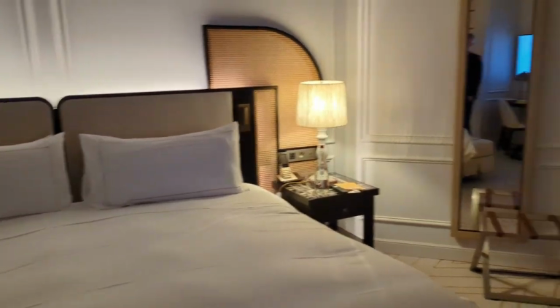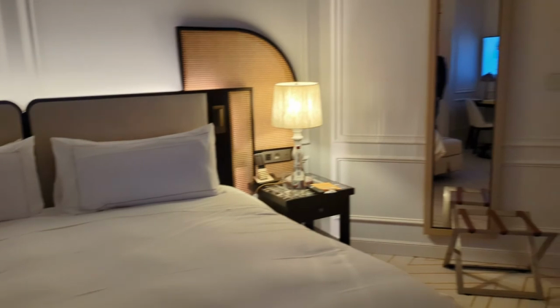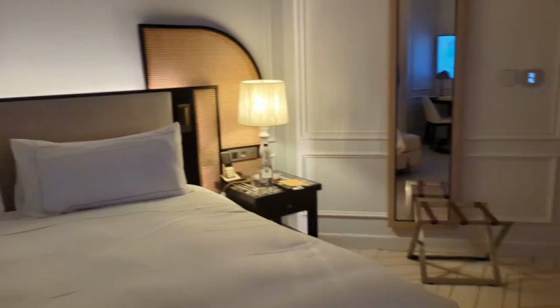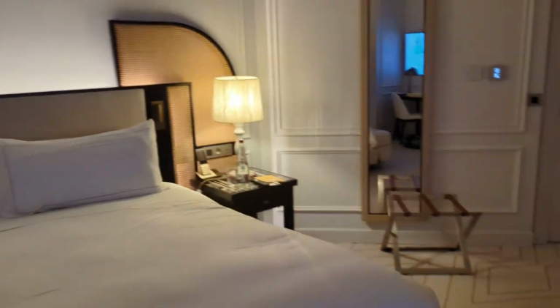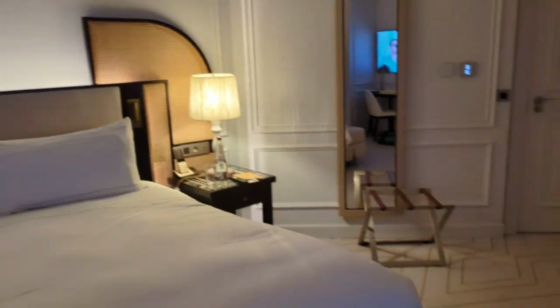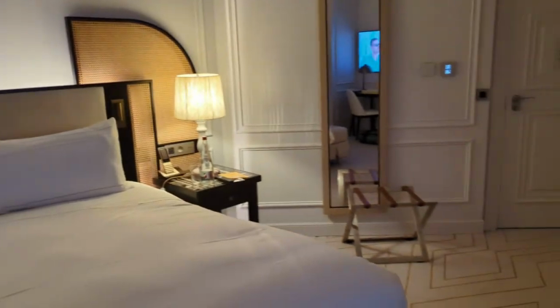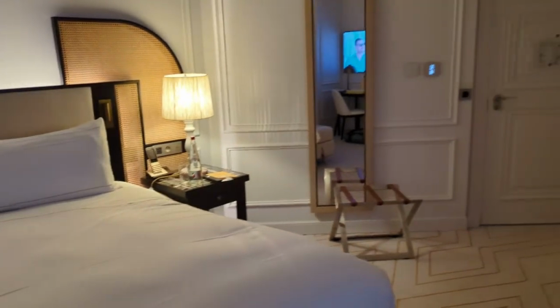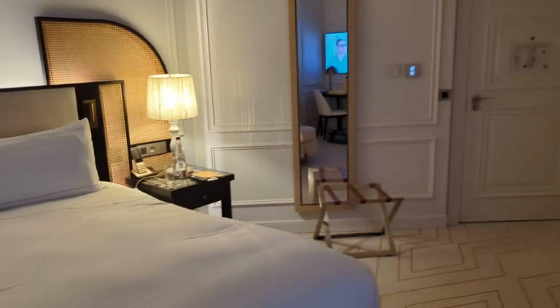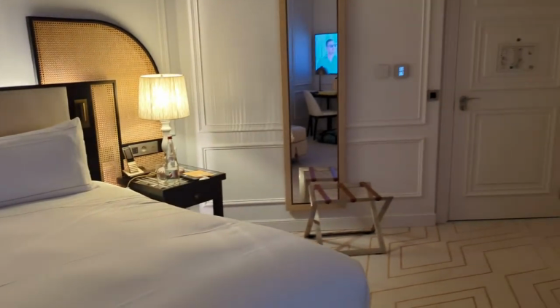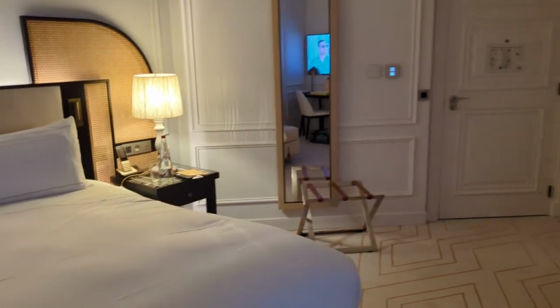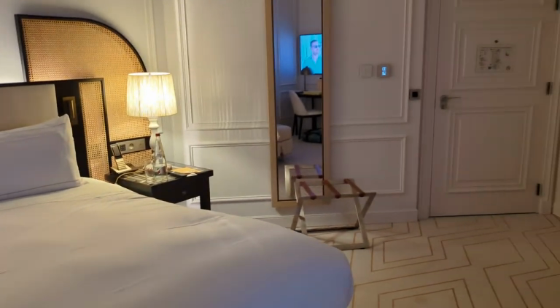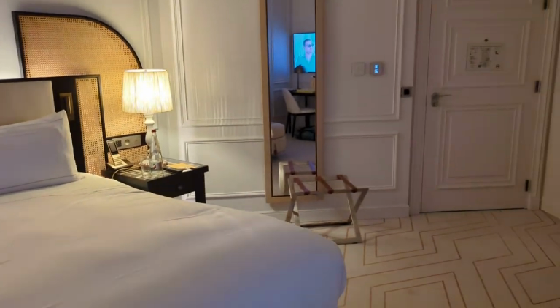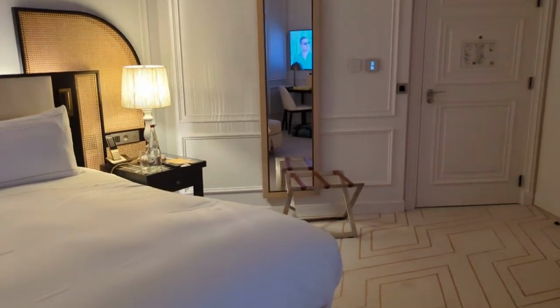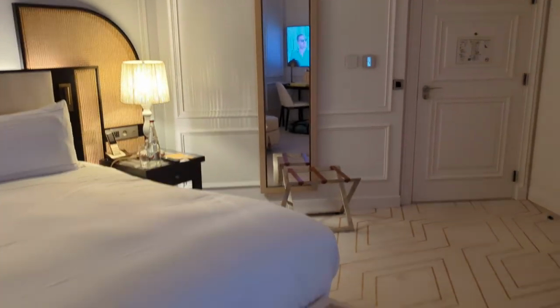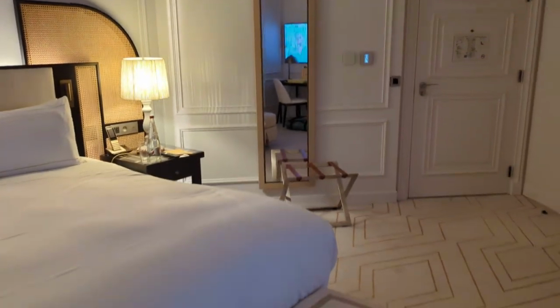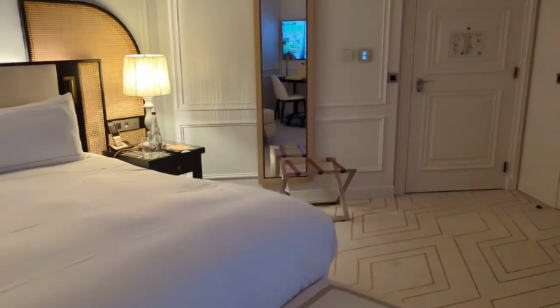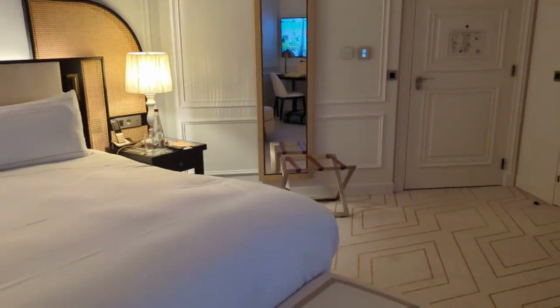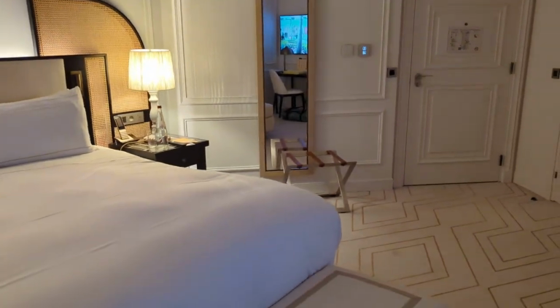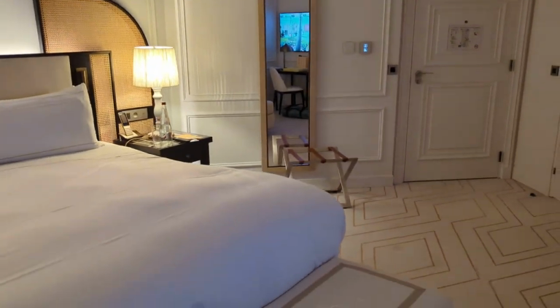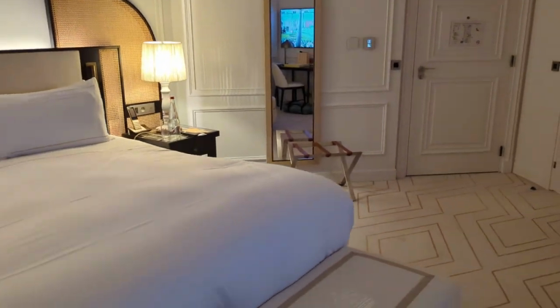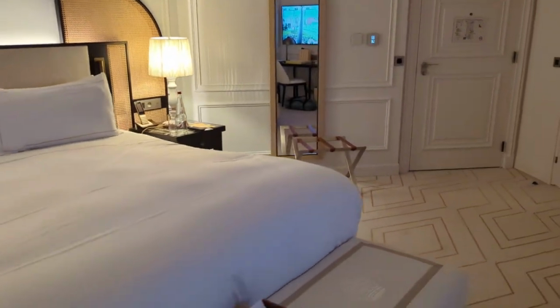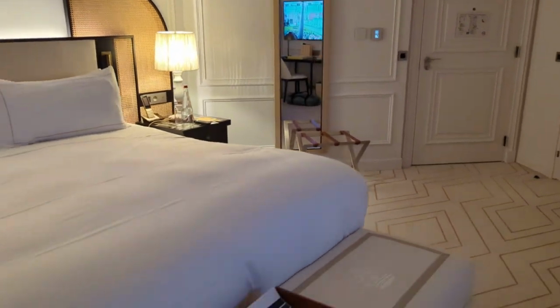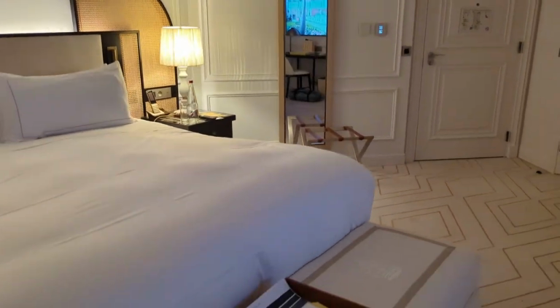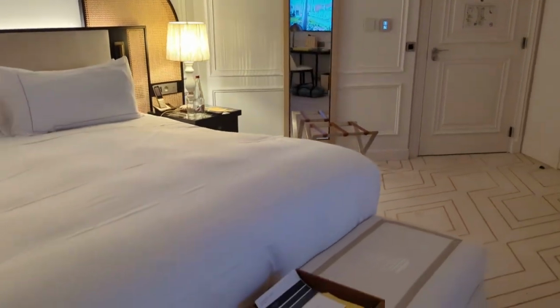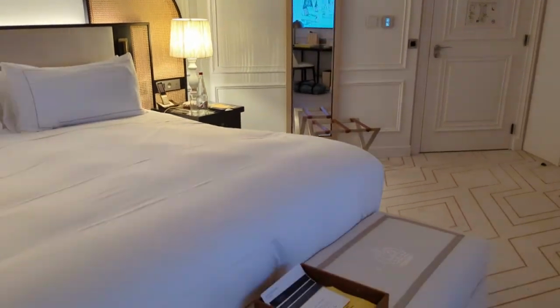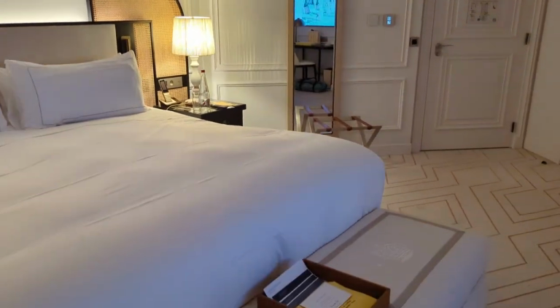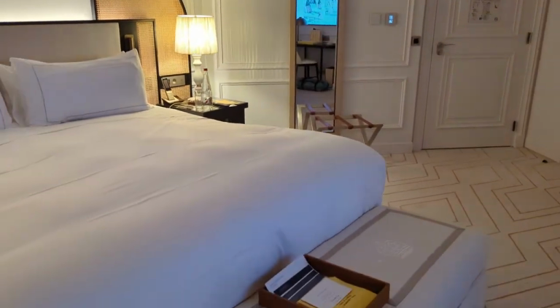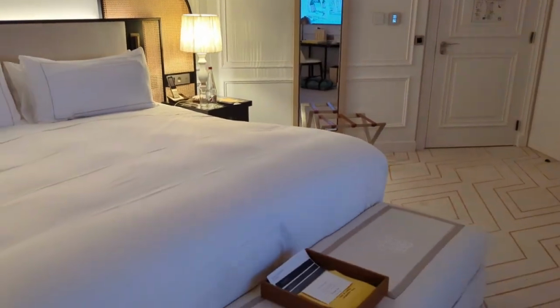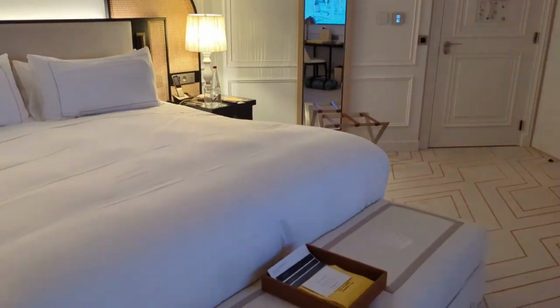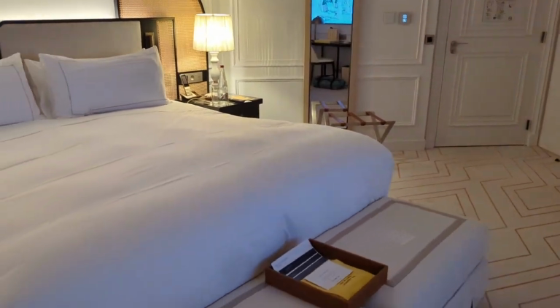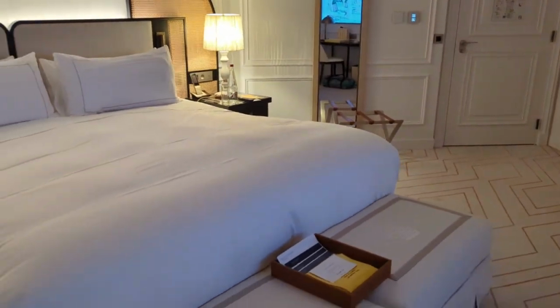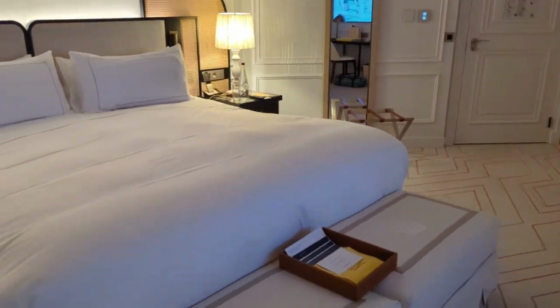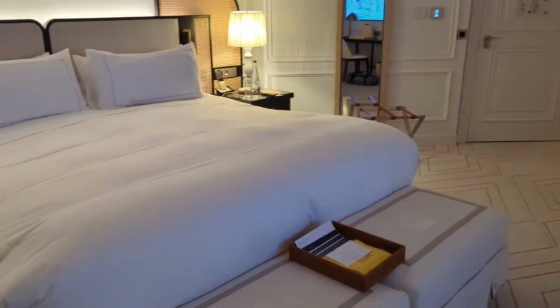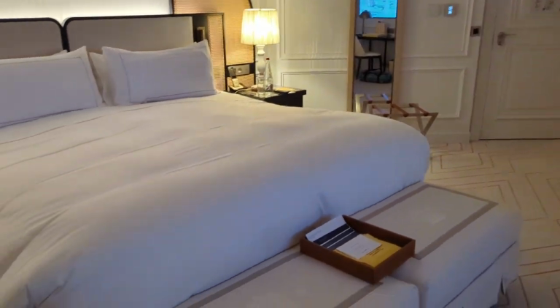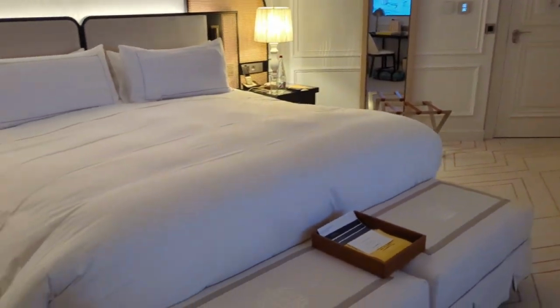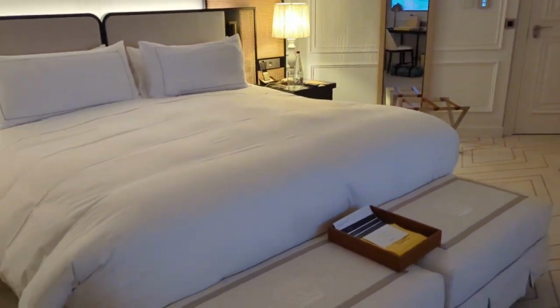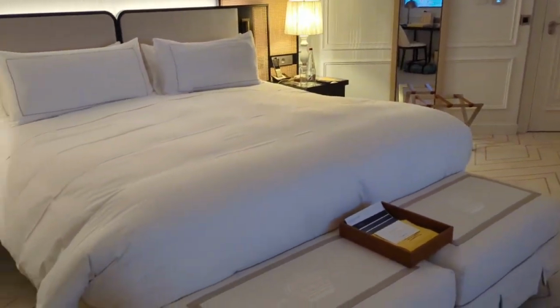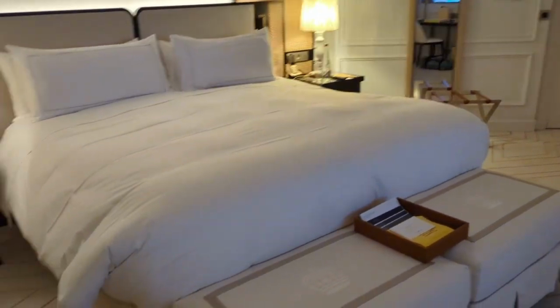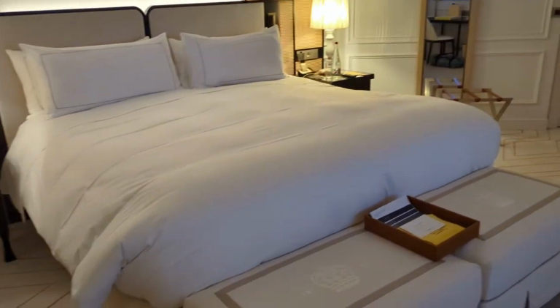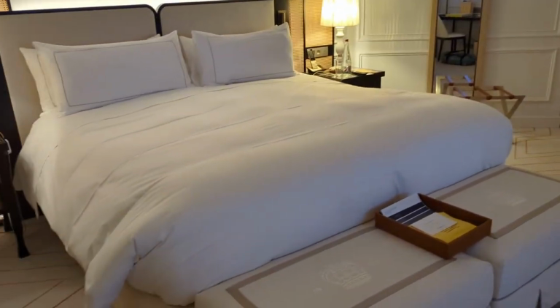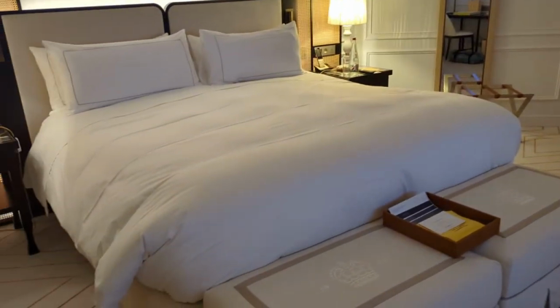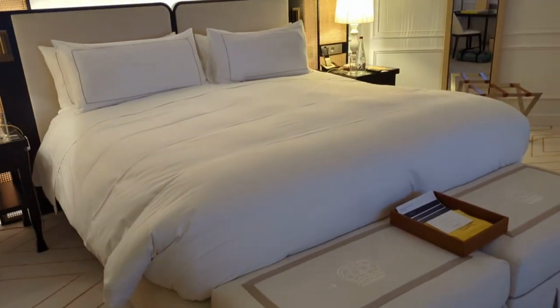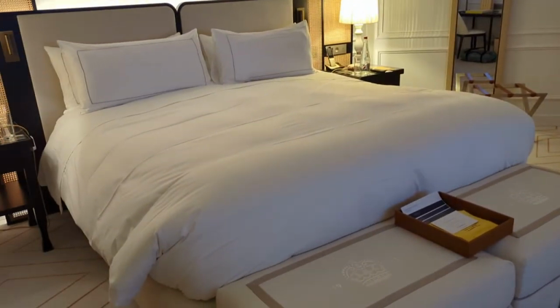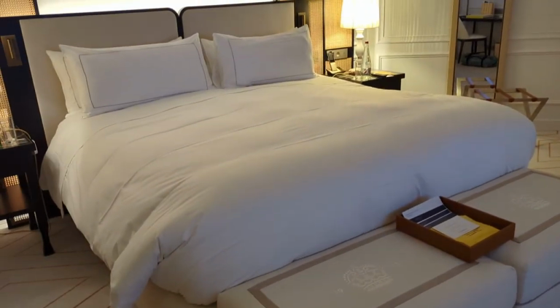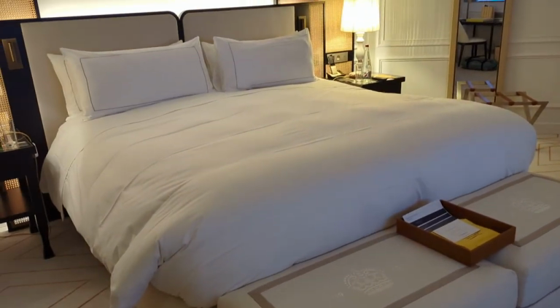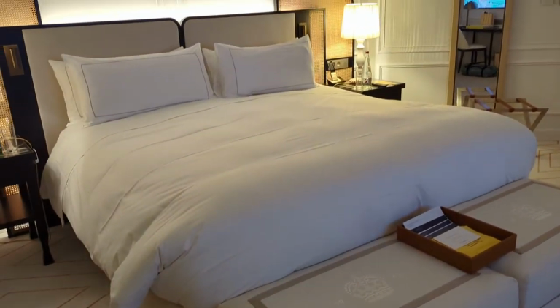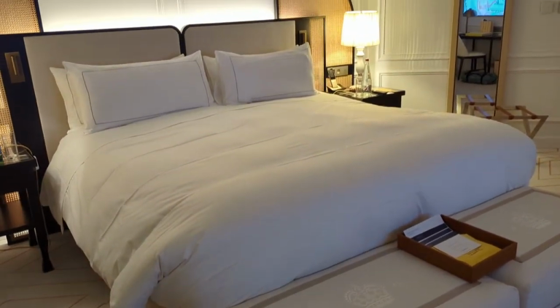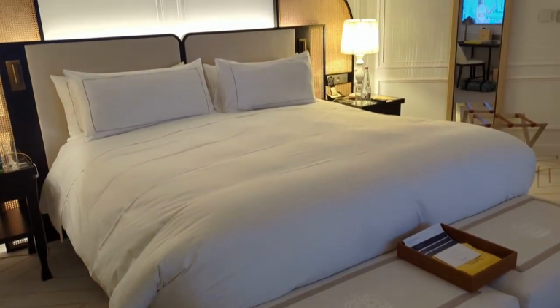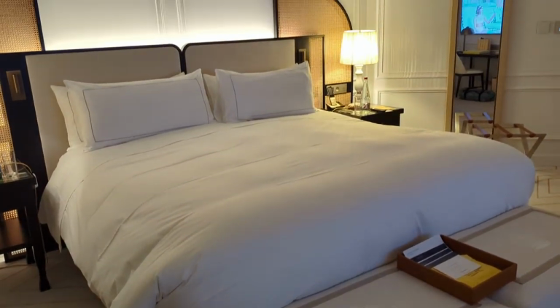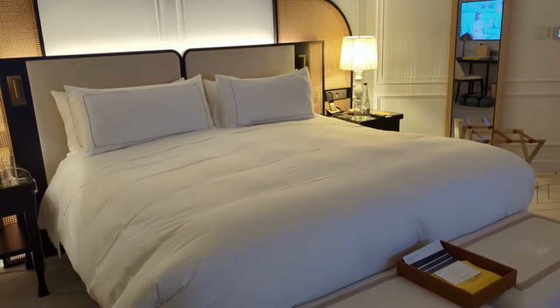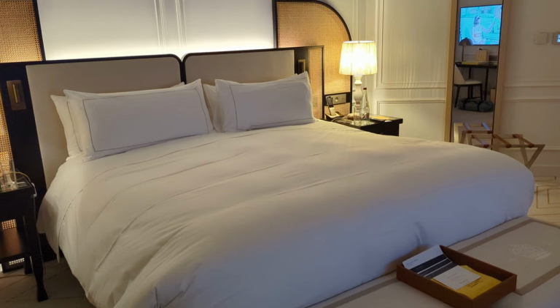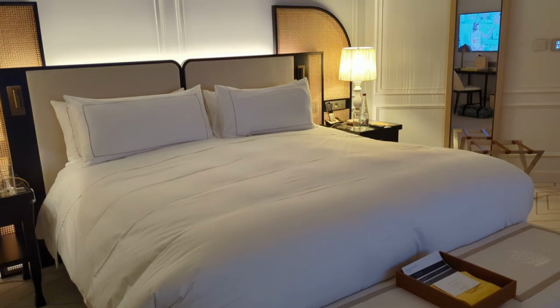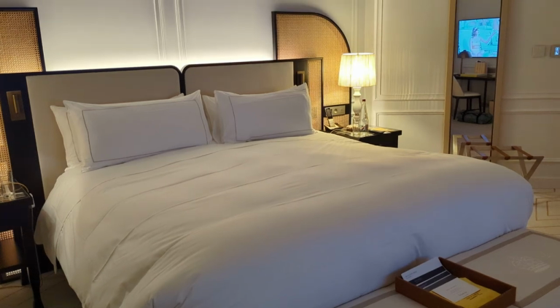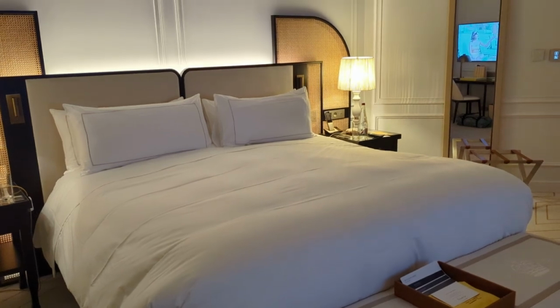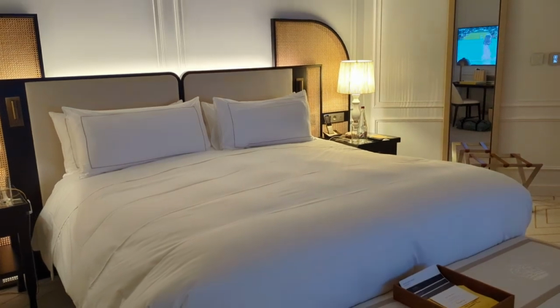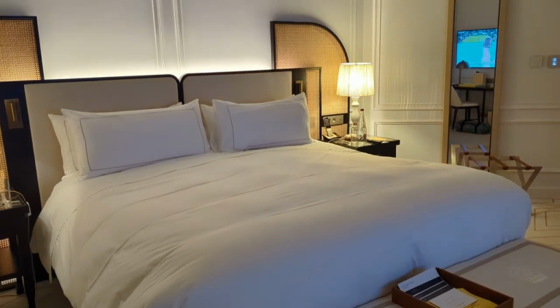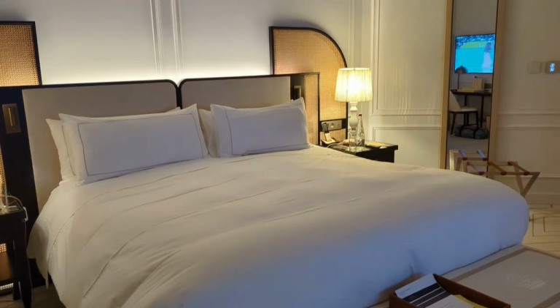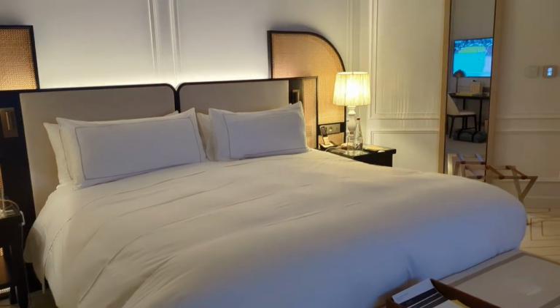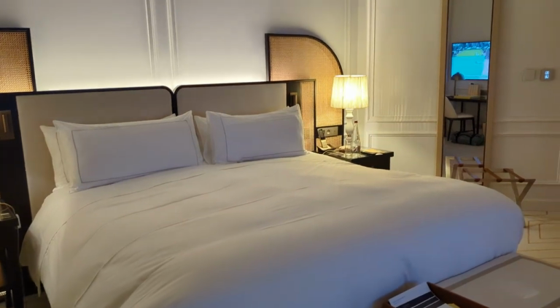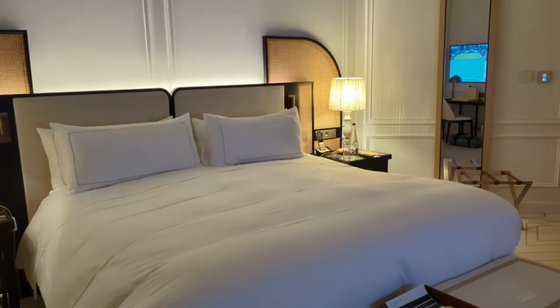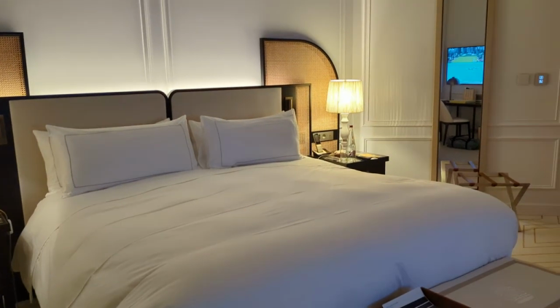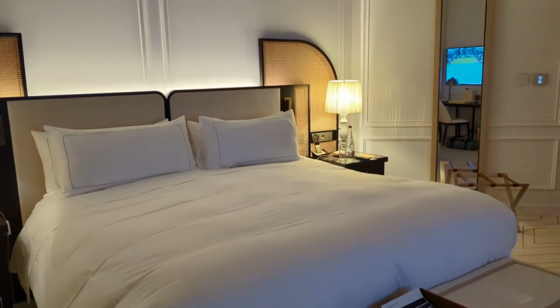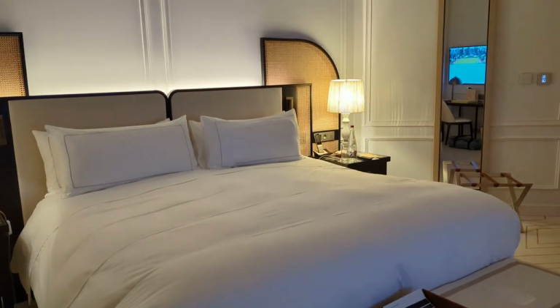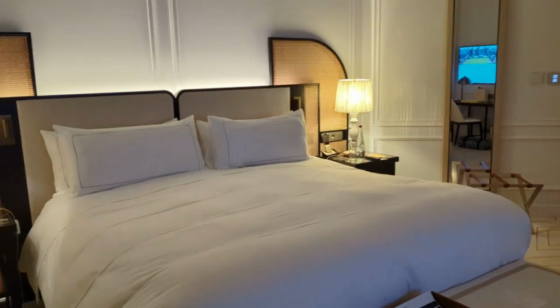It's very, very comfortable. I just checked in this evening — I haven't yet used the bed, but it does look nice.